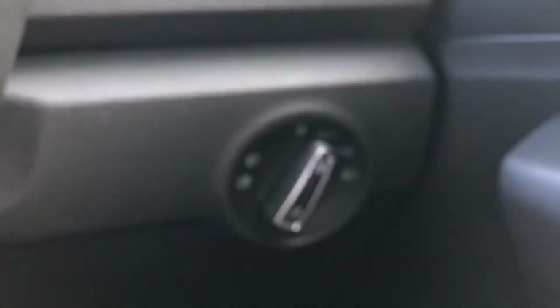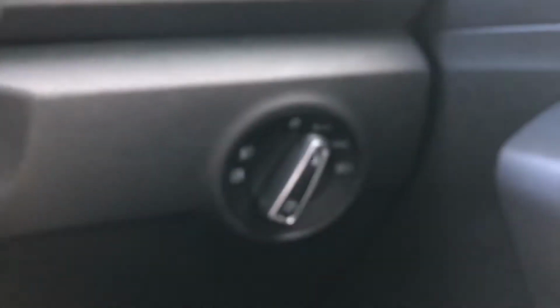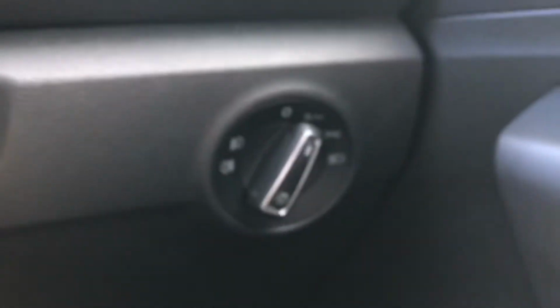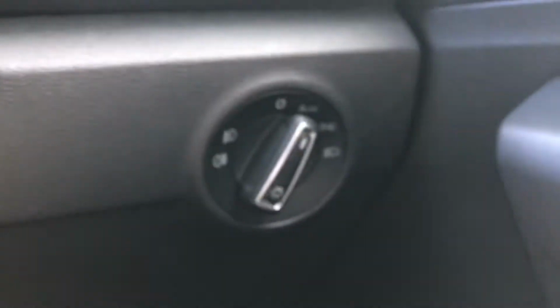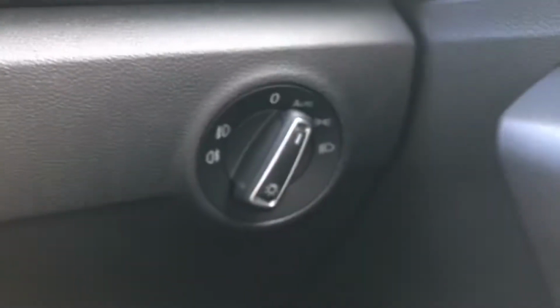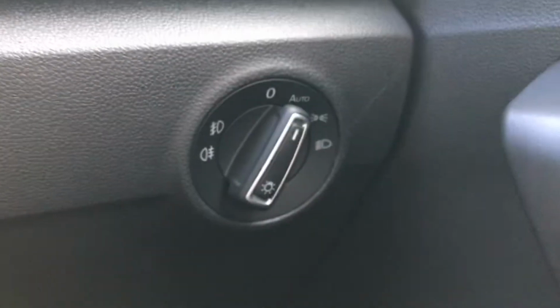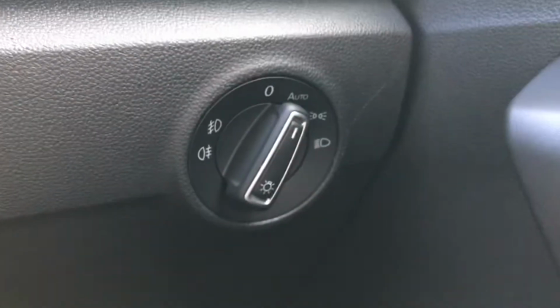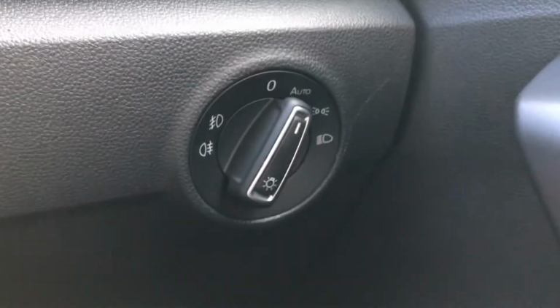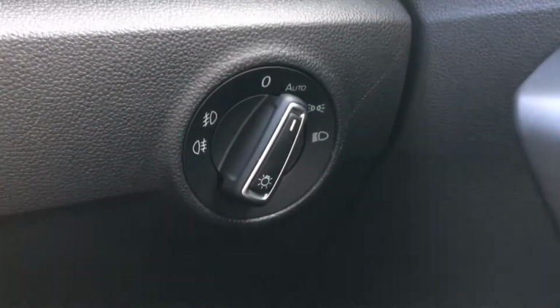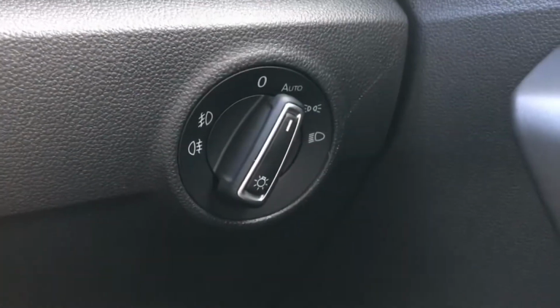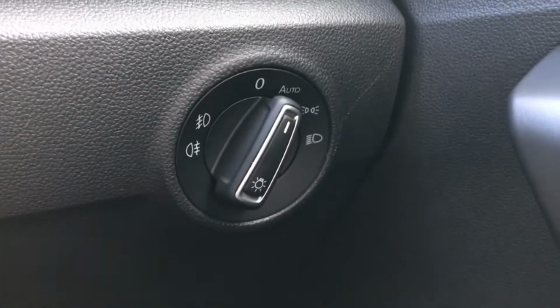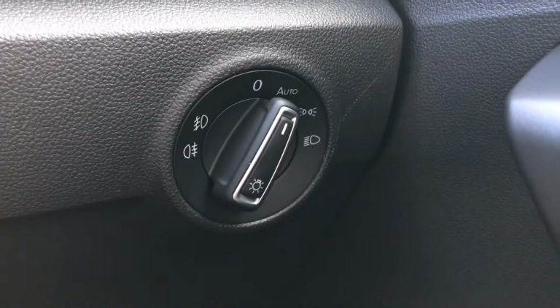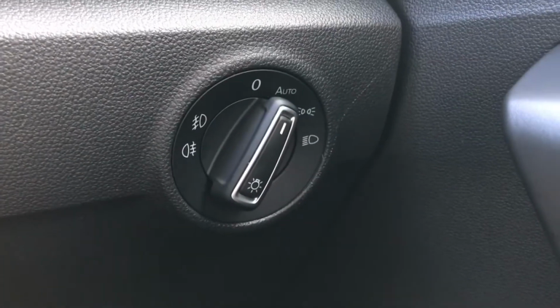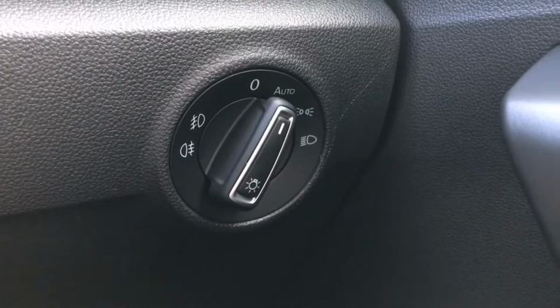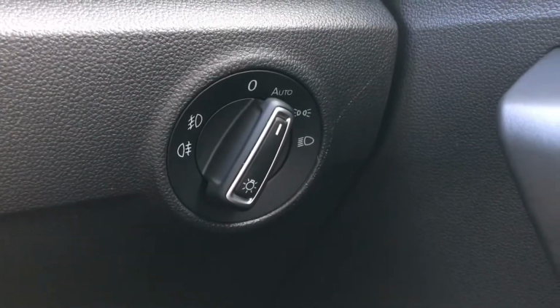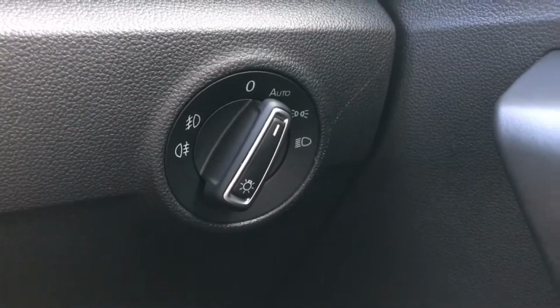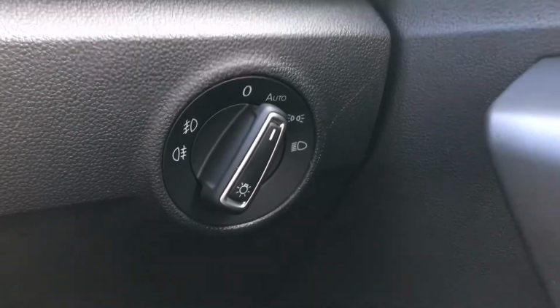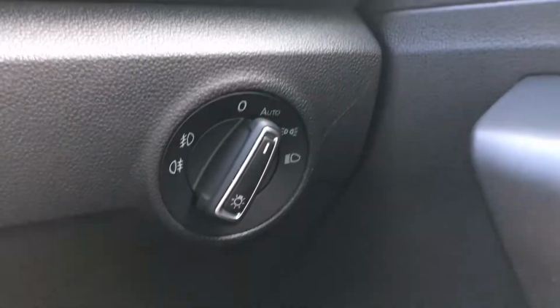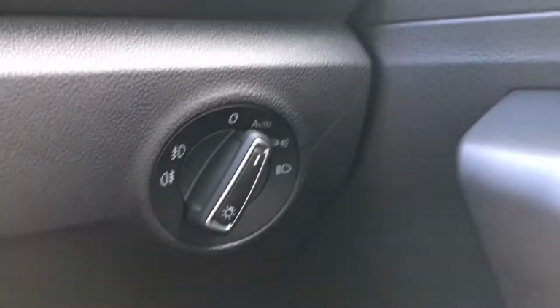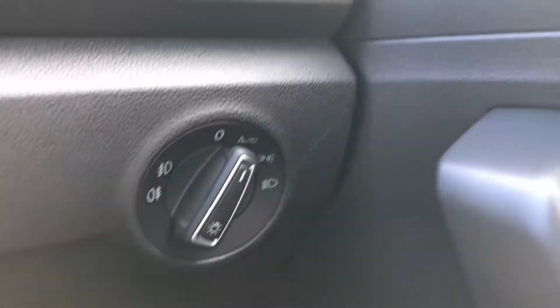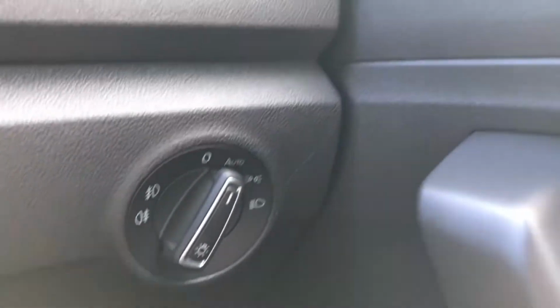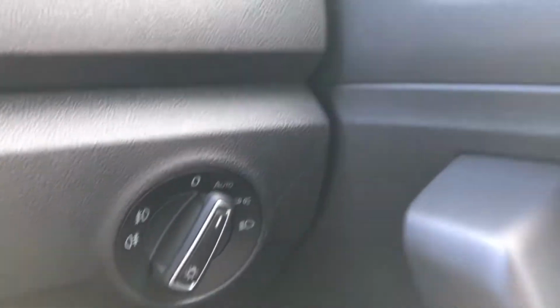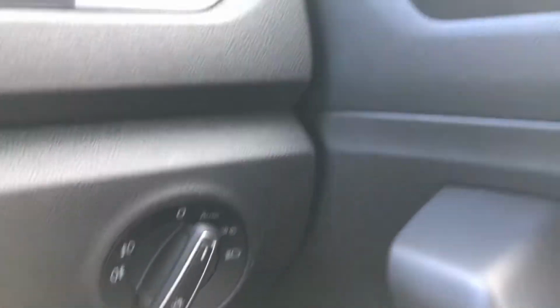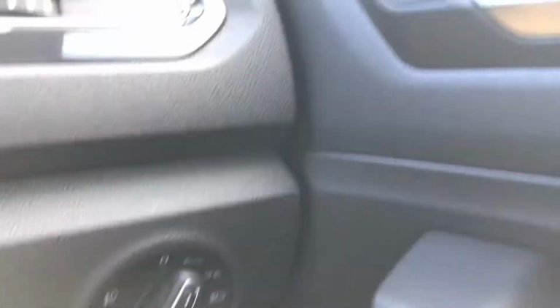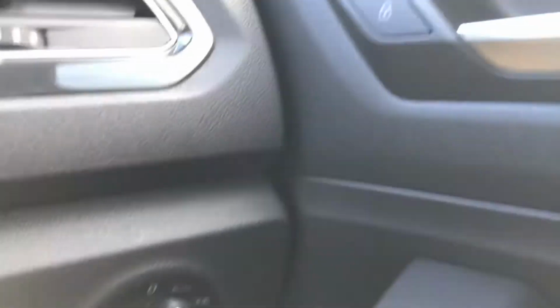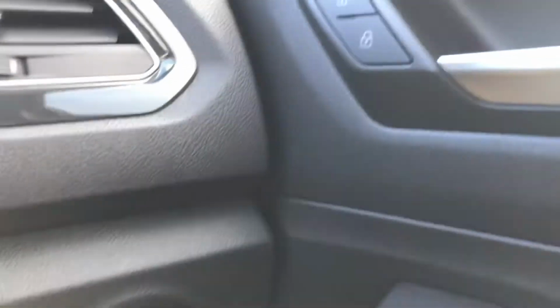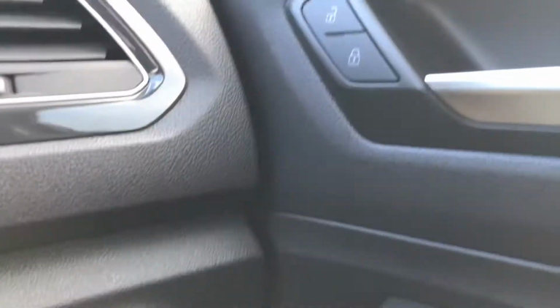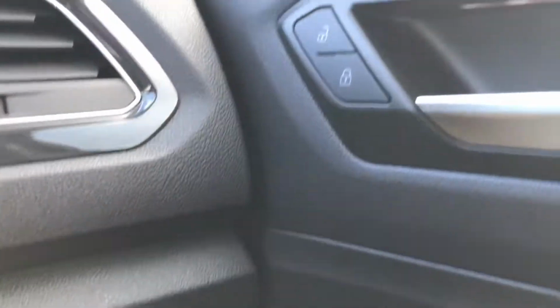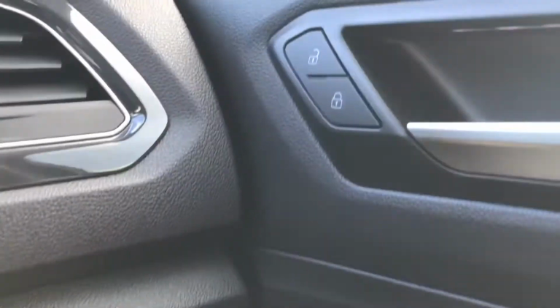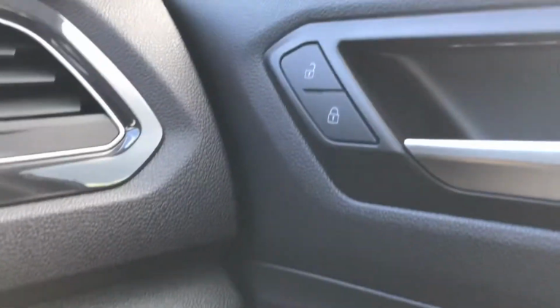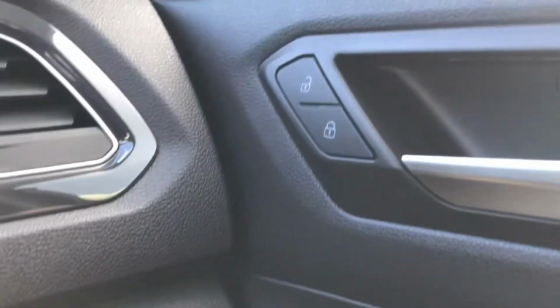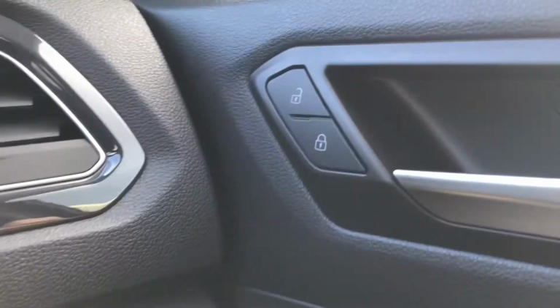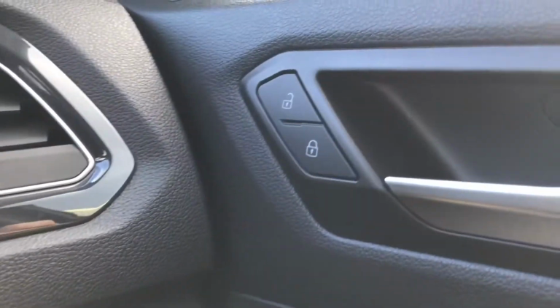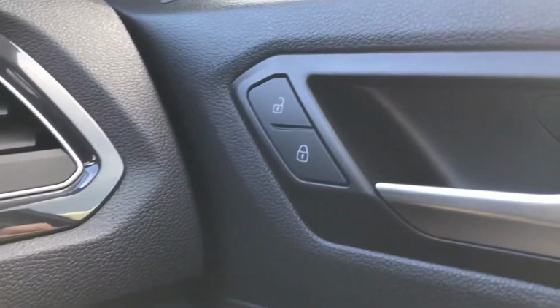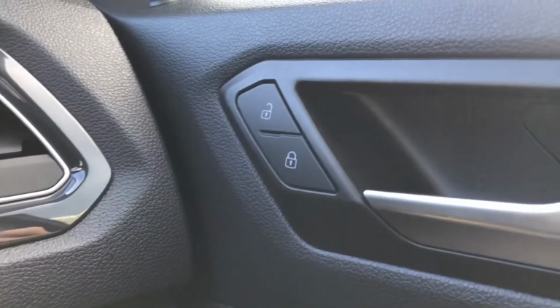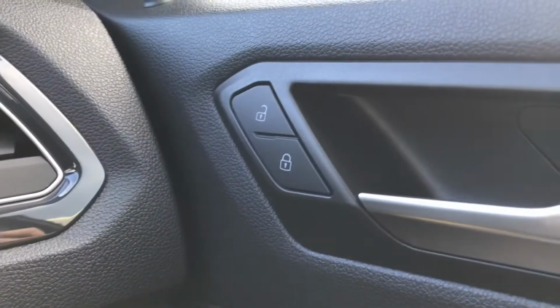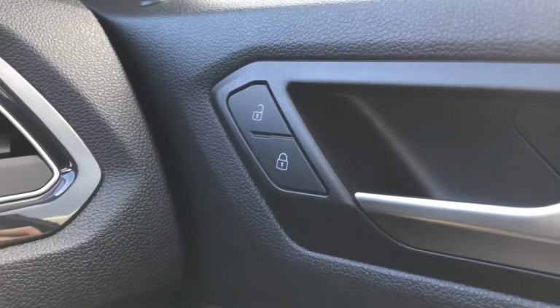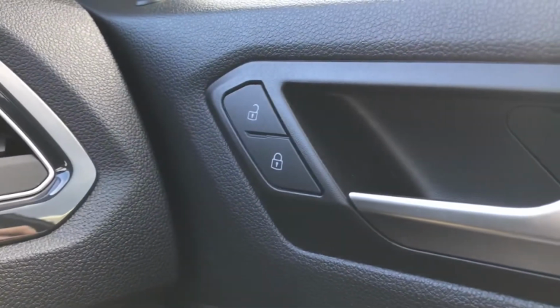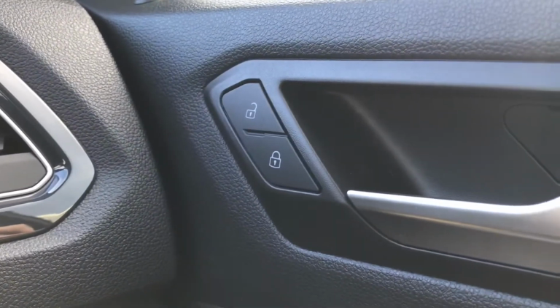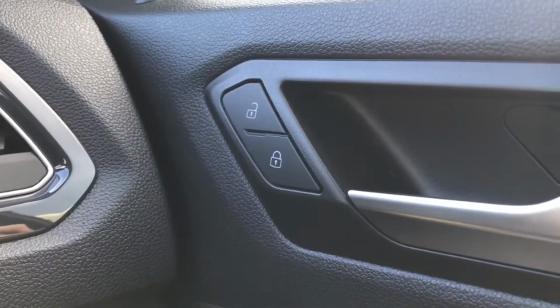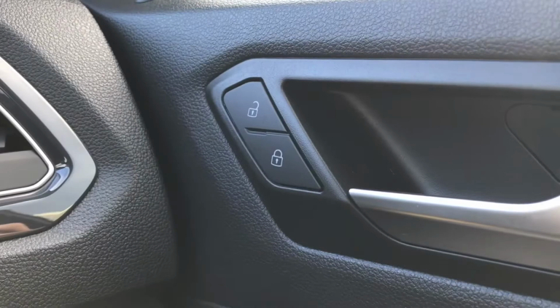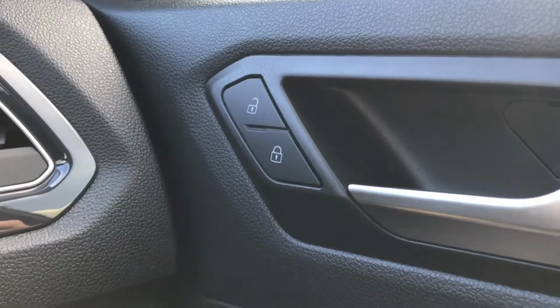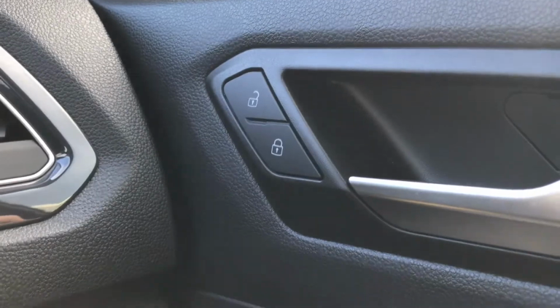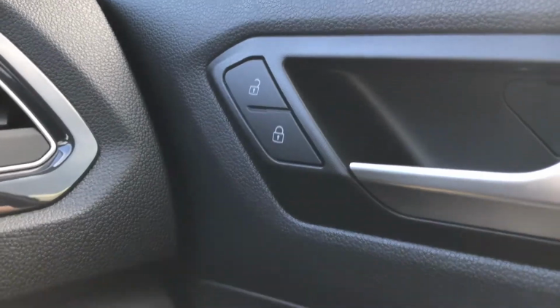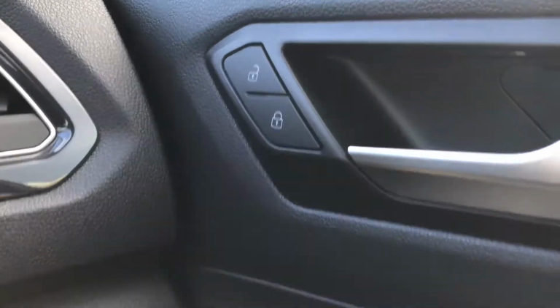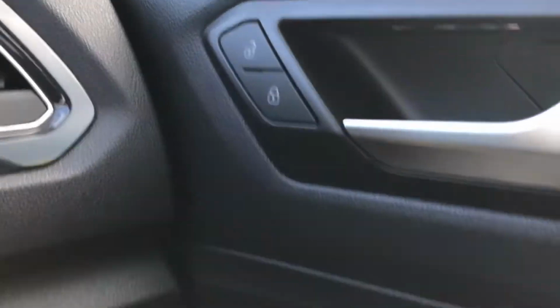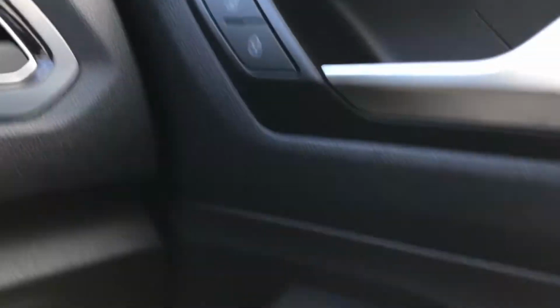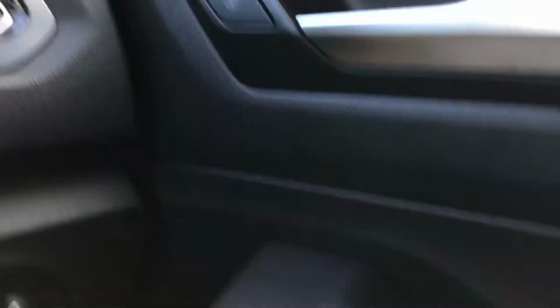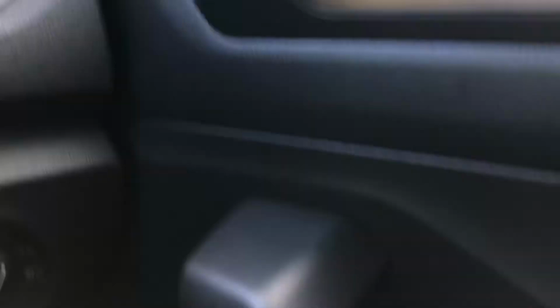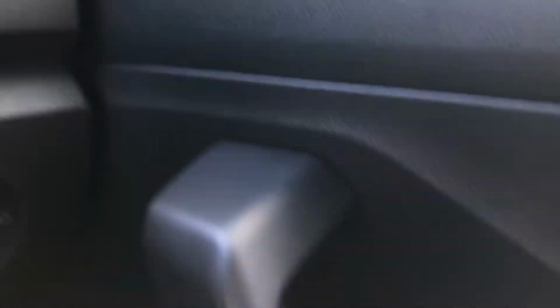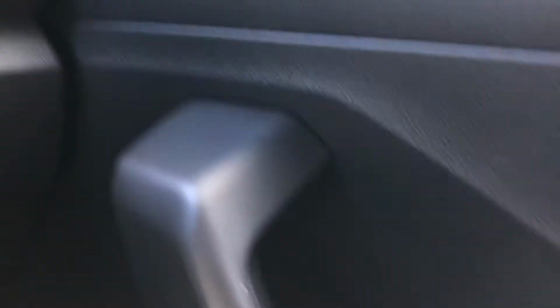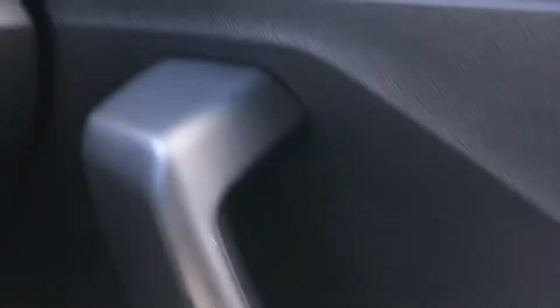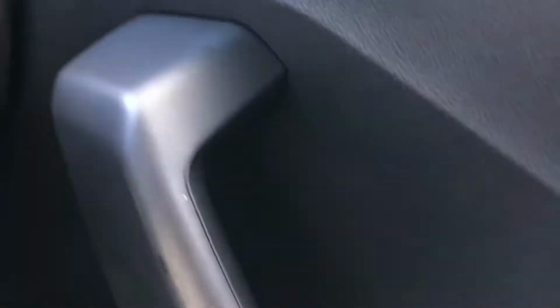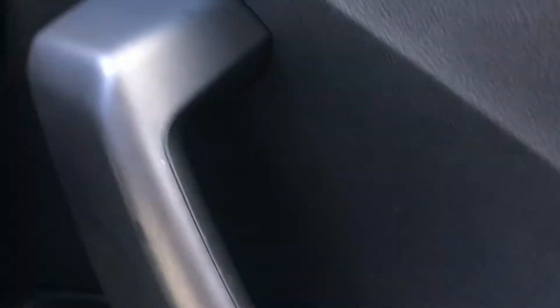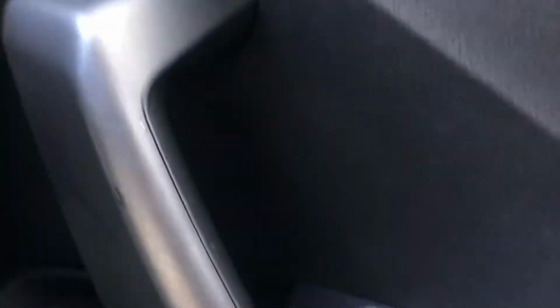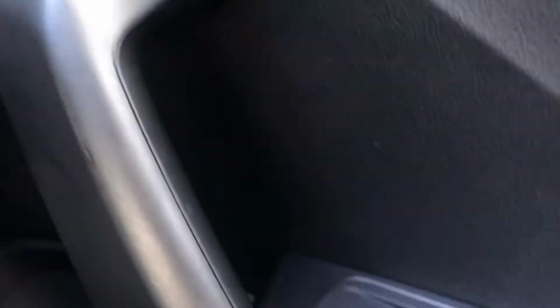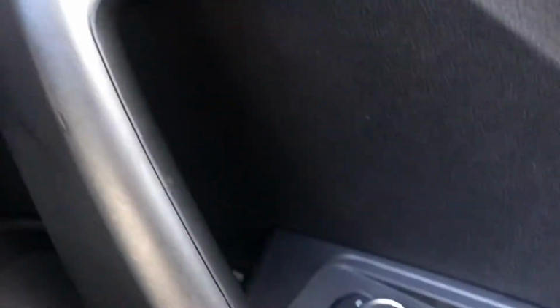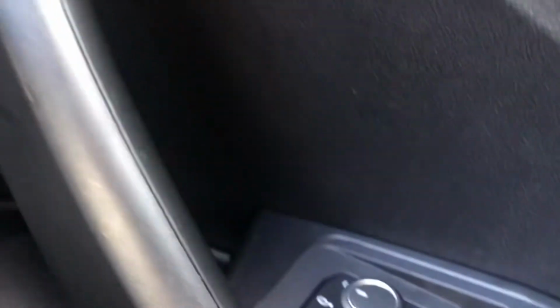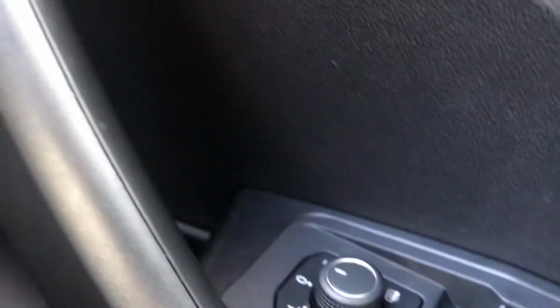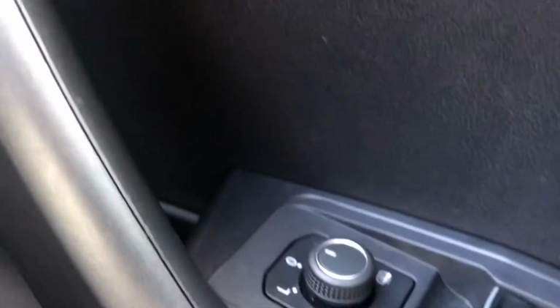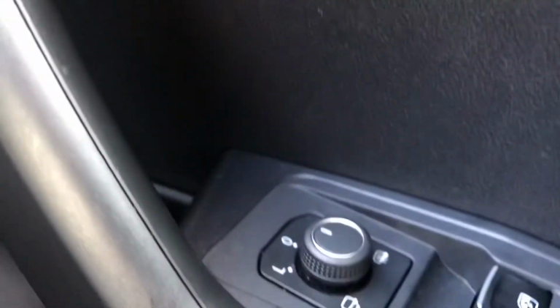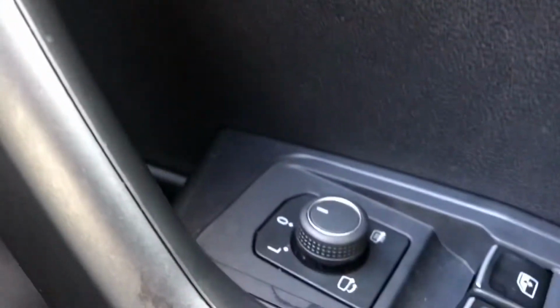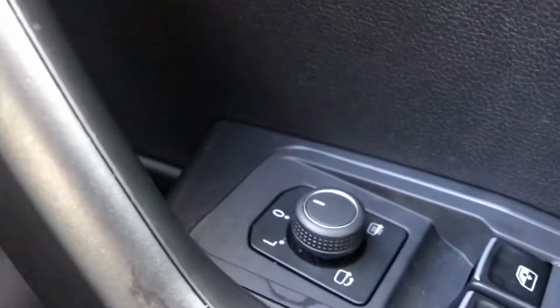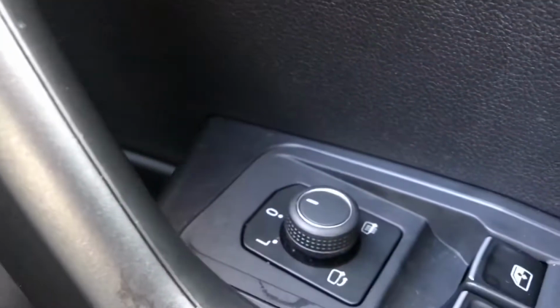To the right we have the automatic headlight switch, and on the driver's door we have the central locking. Just below that we have the controls for the electric wing mirrors.